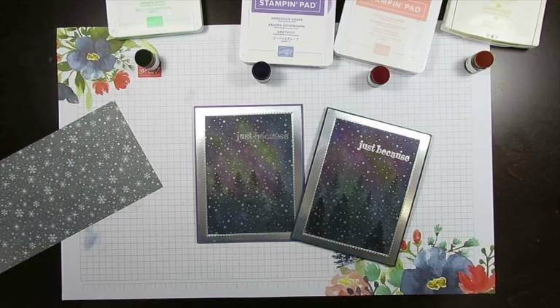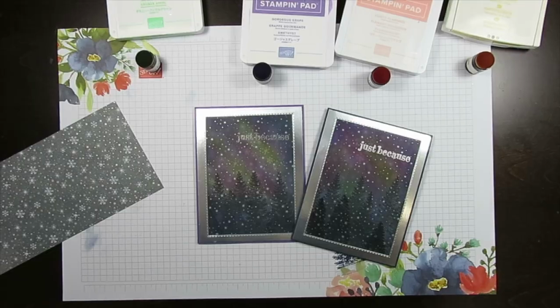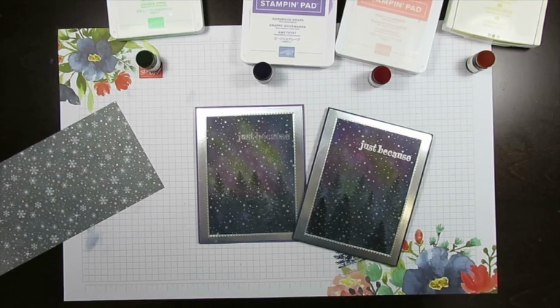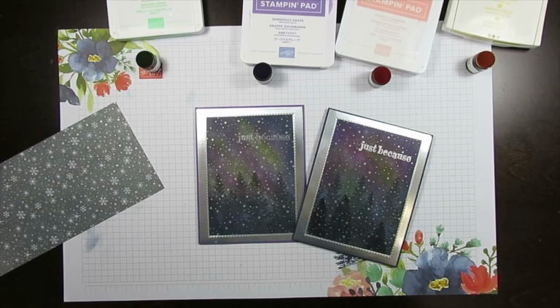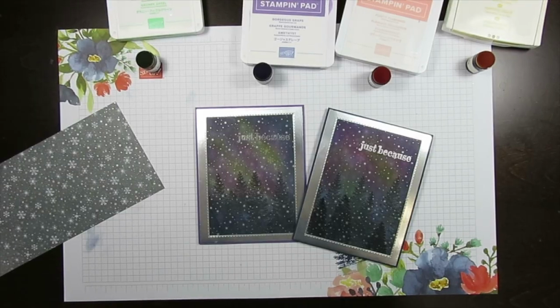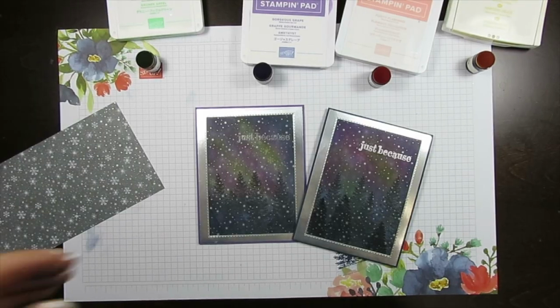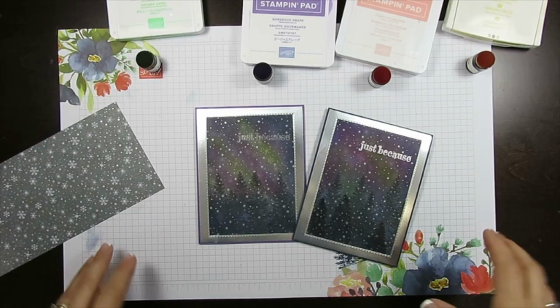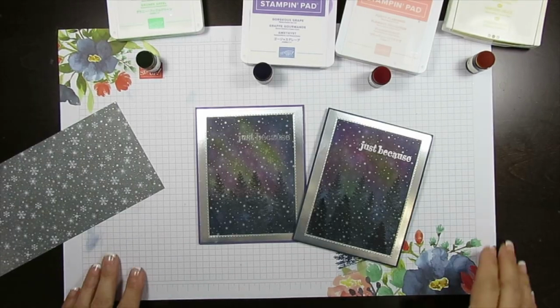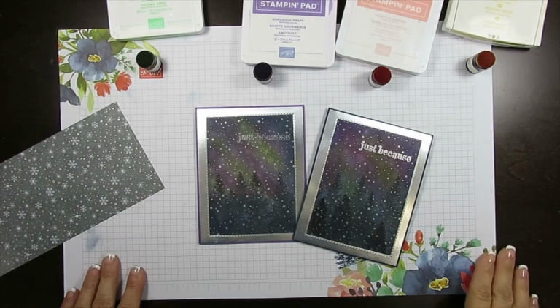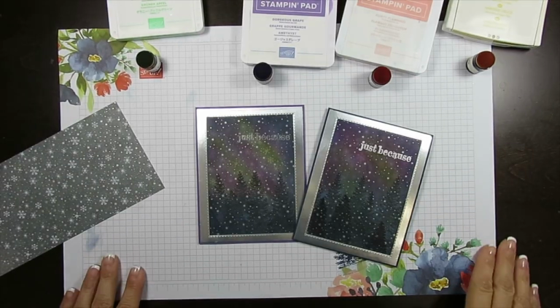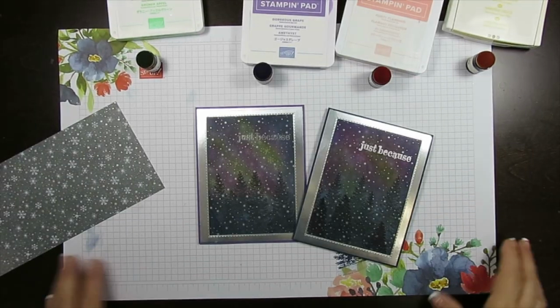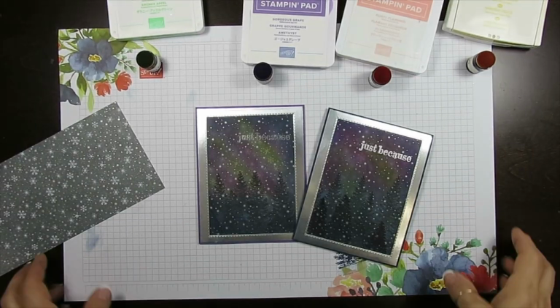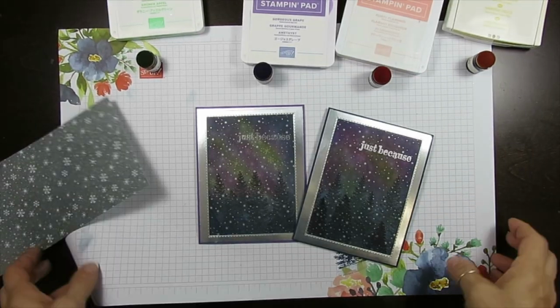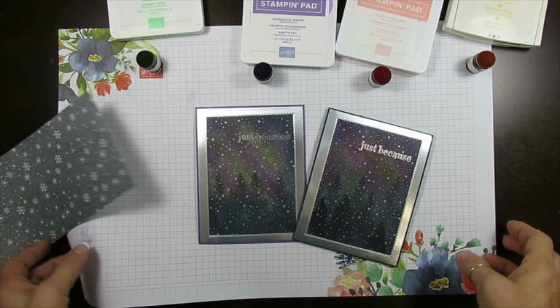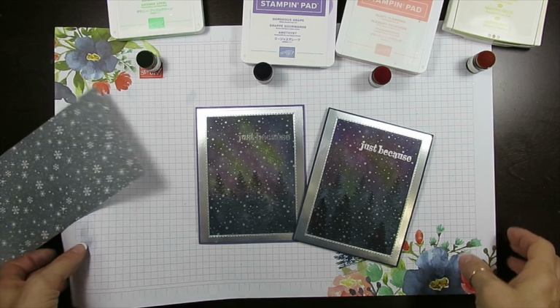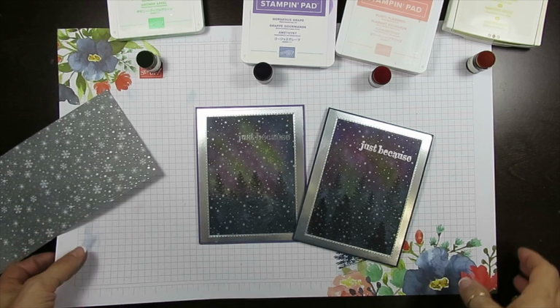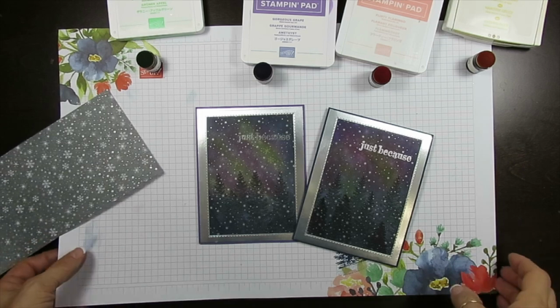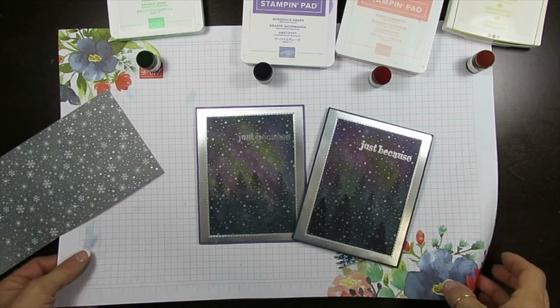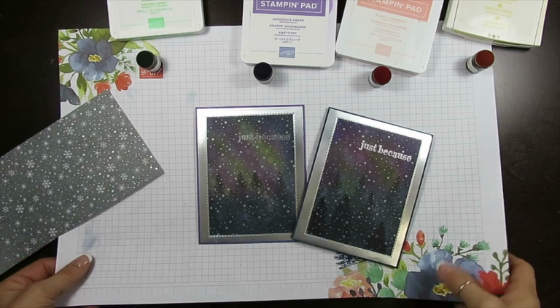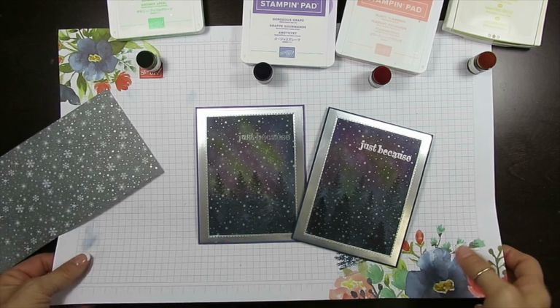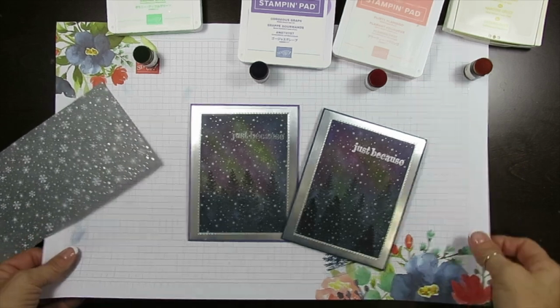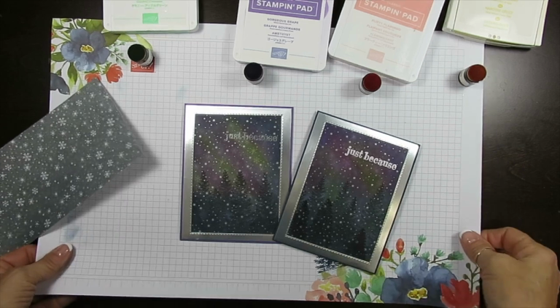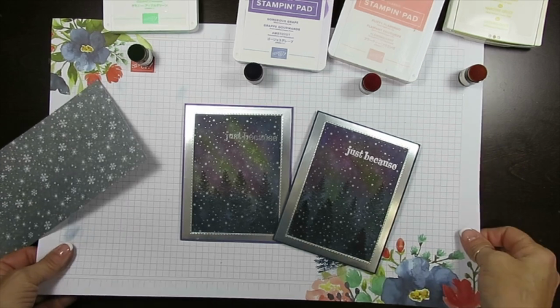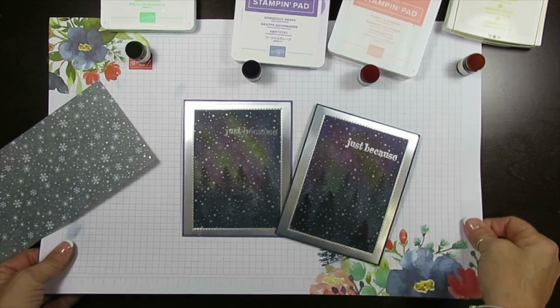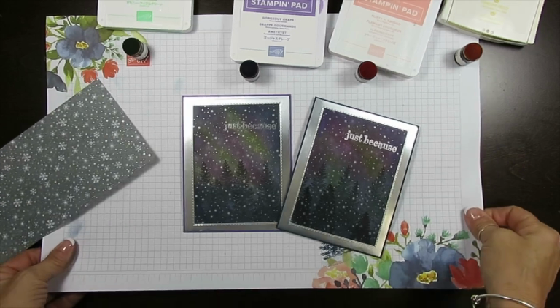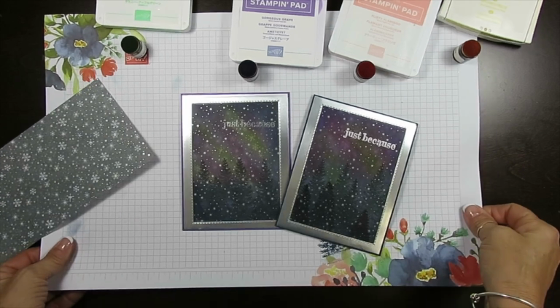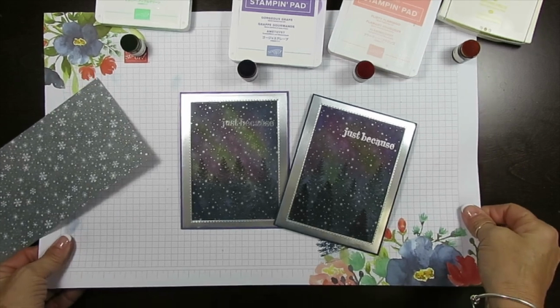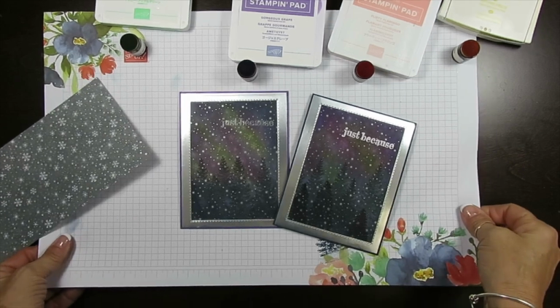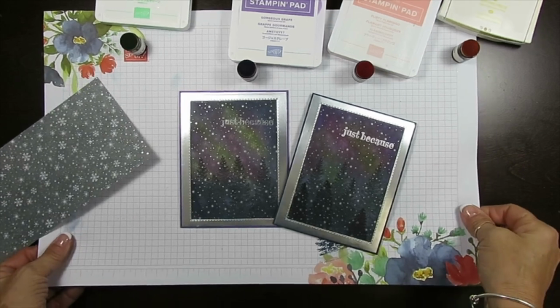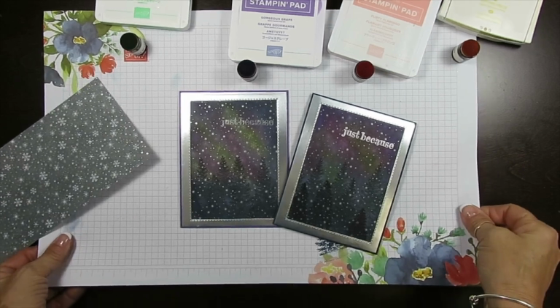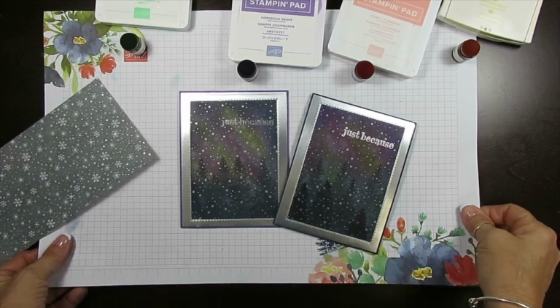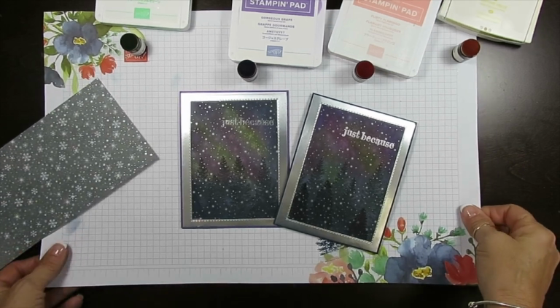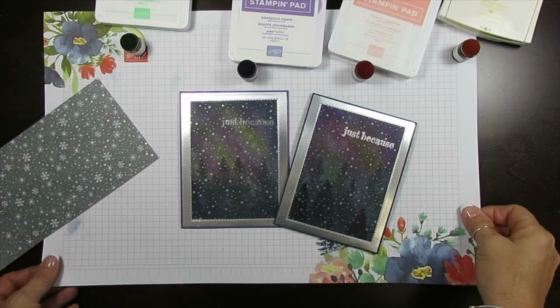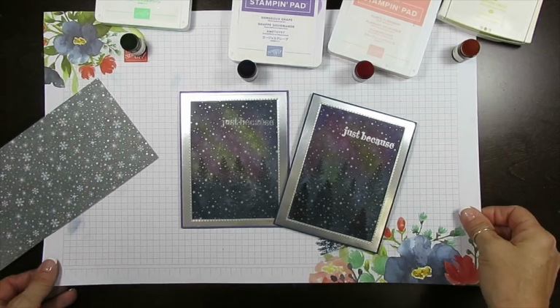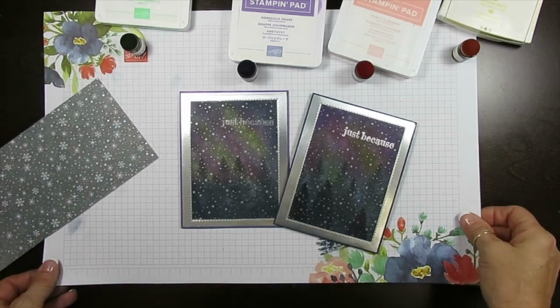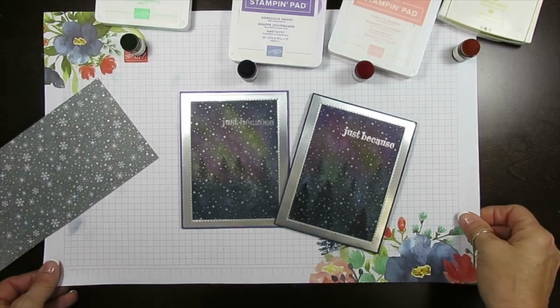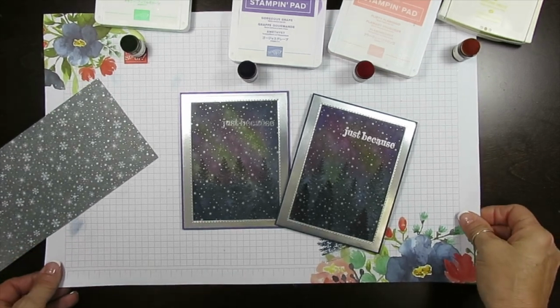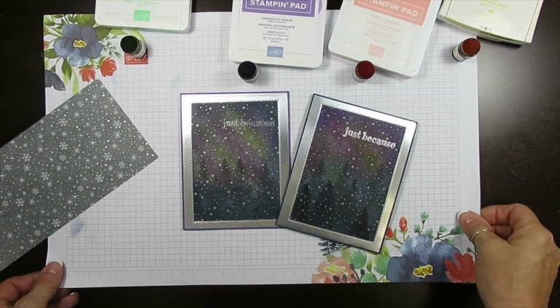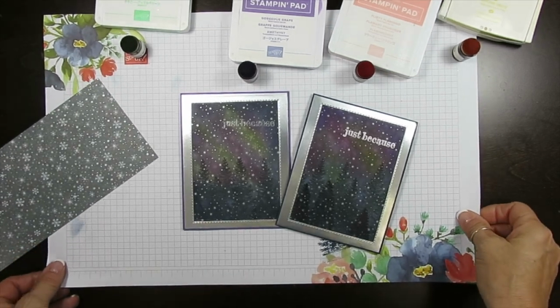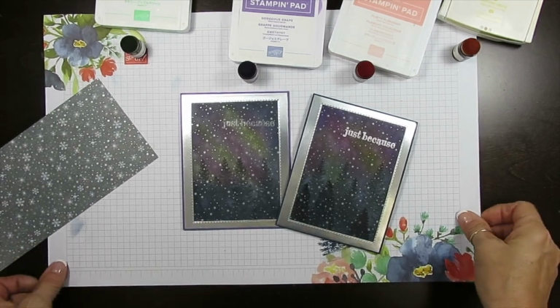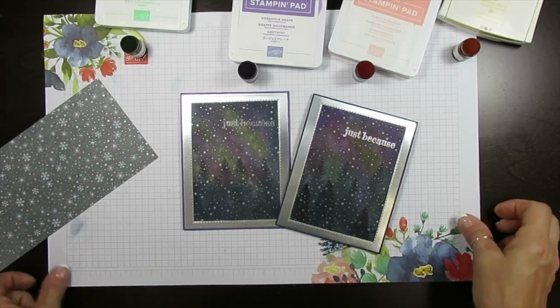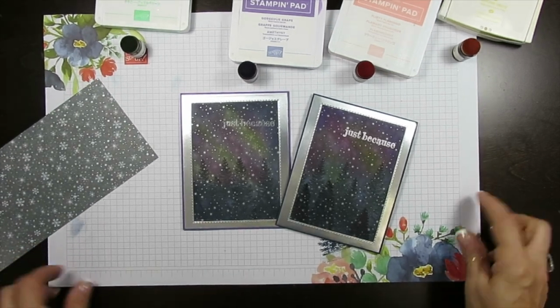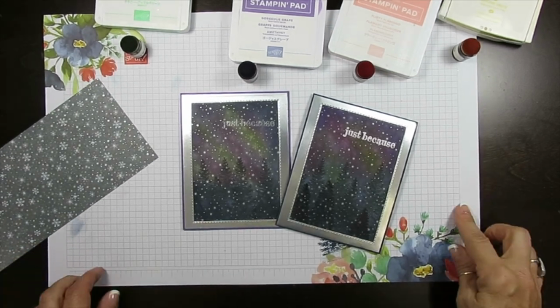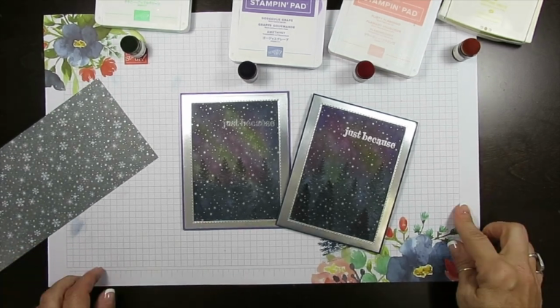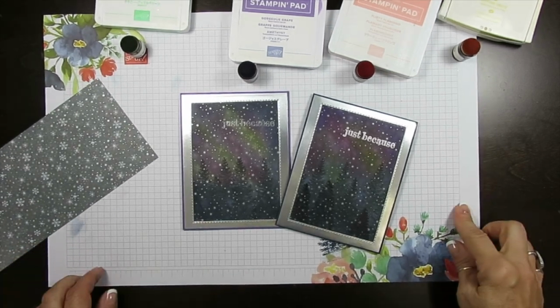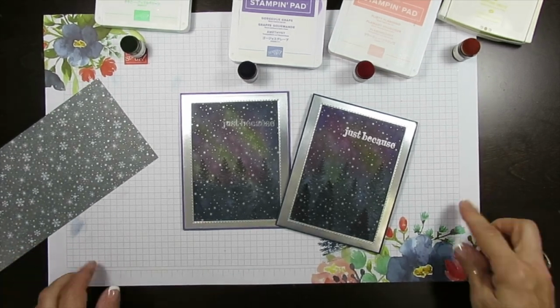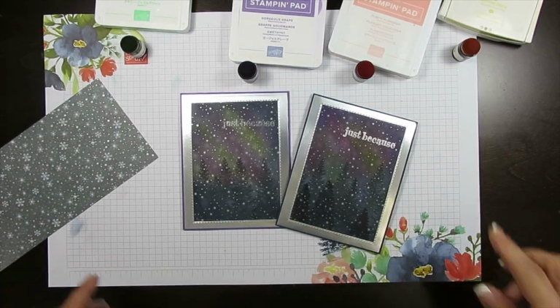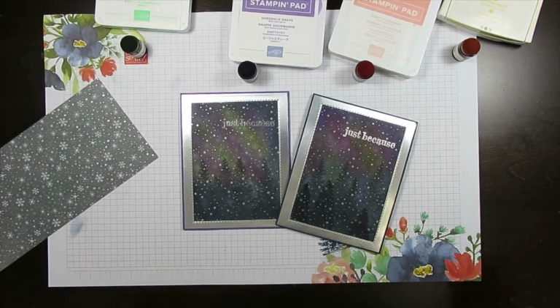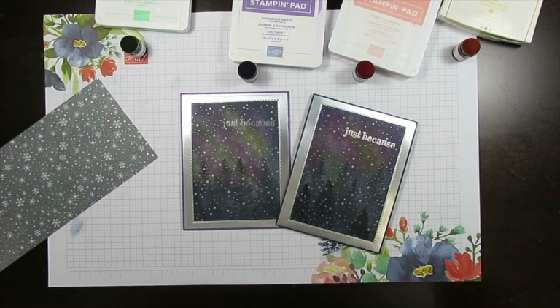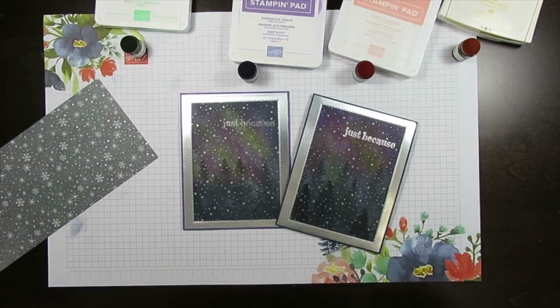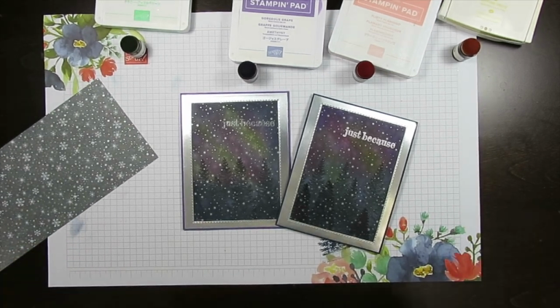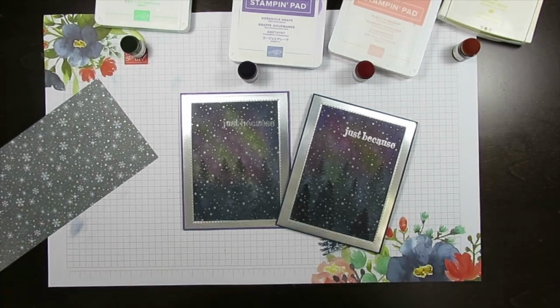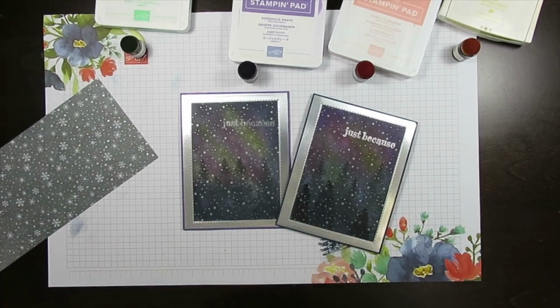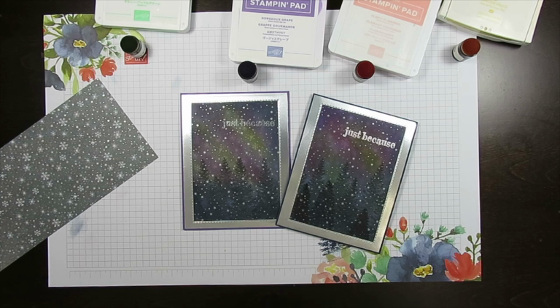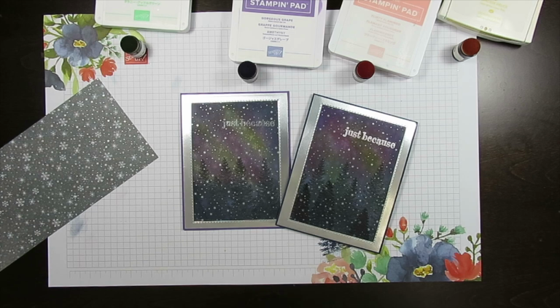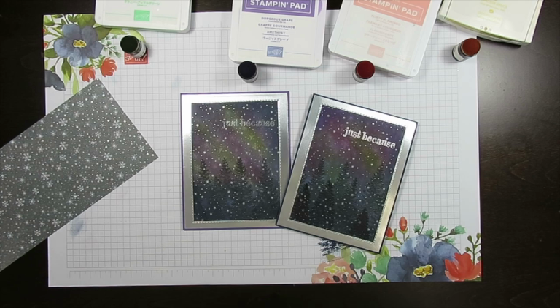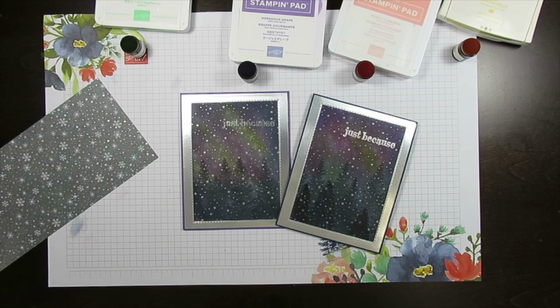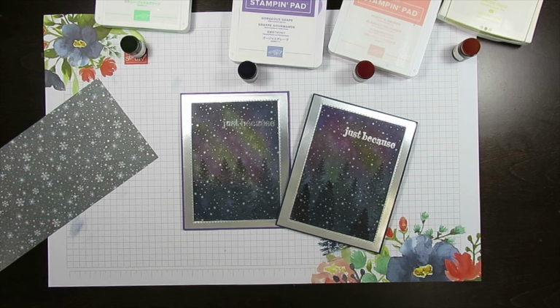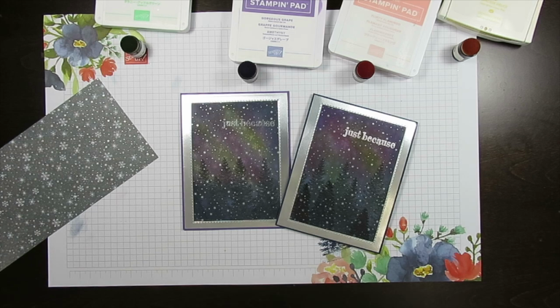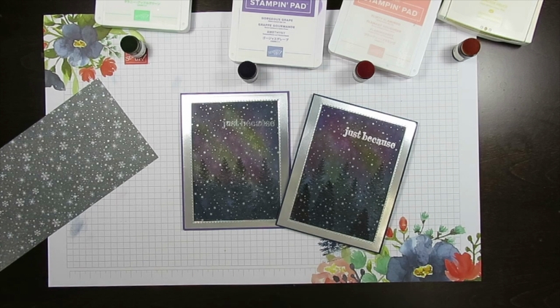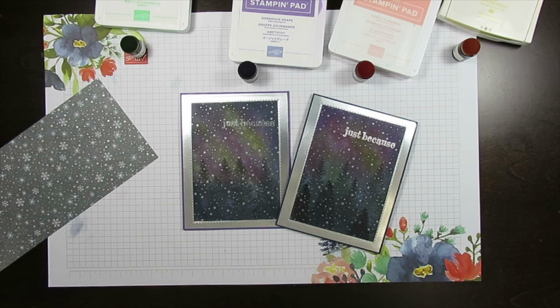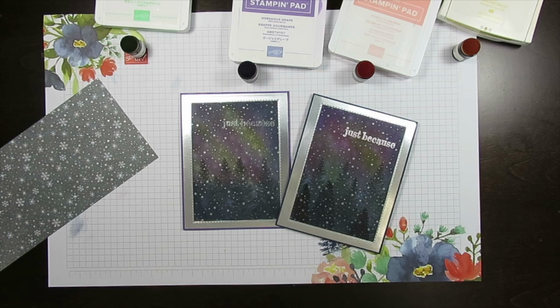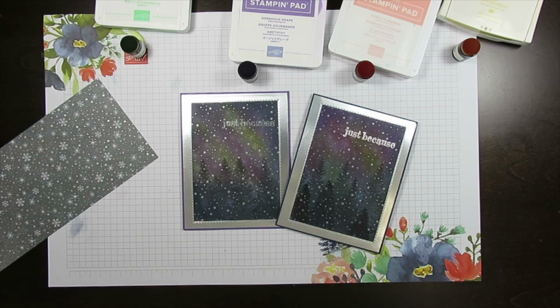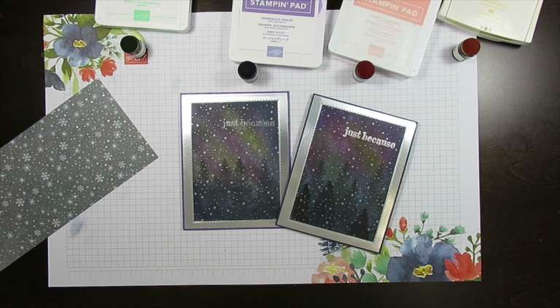Hello Stamper! Welcome to Frenchie's video. I'm France Martin, a Pen and Demonstrator with Stamping Up at FrenchieStamps.com.